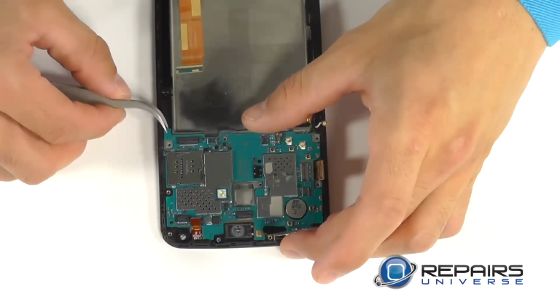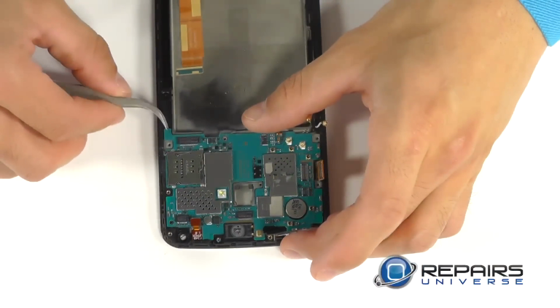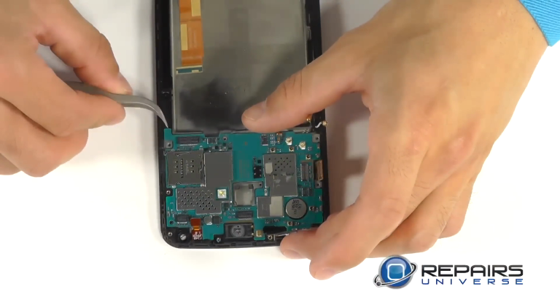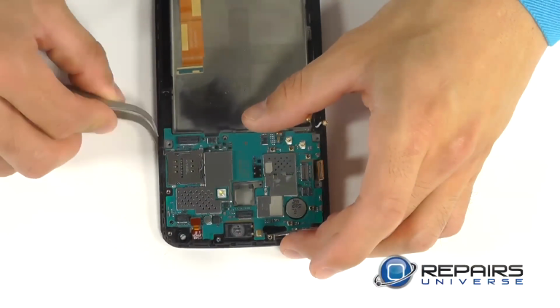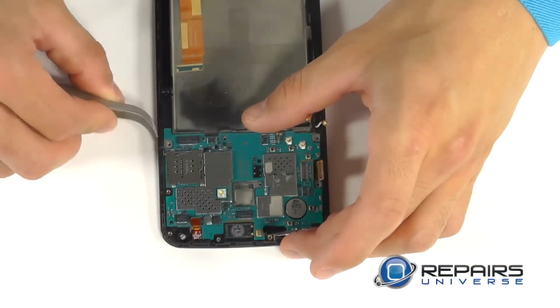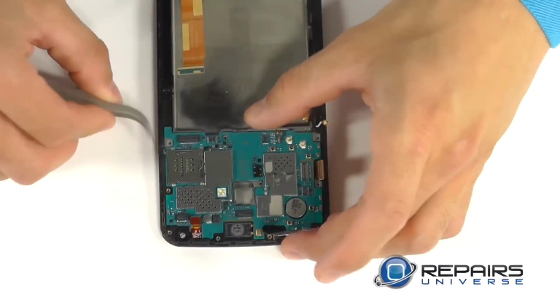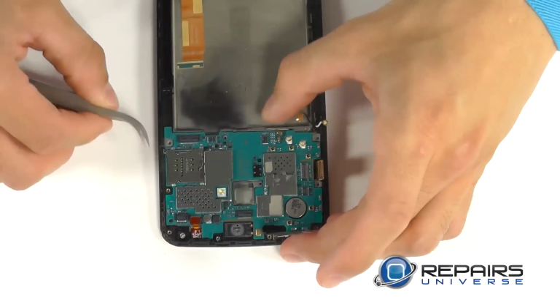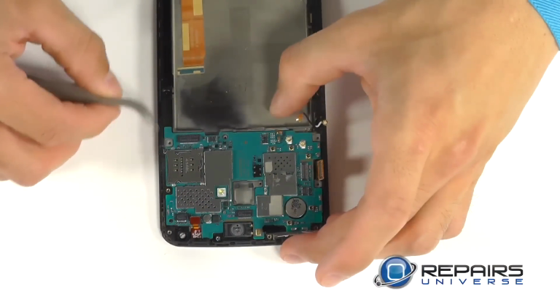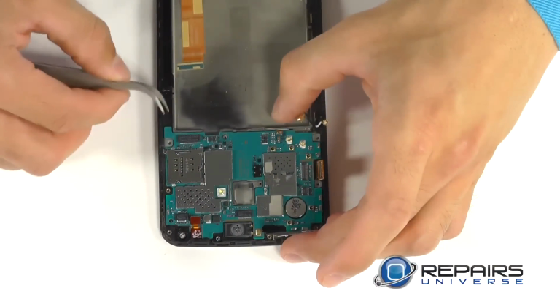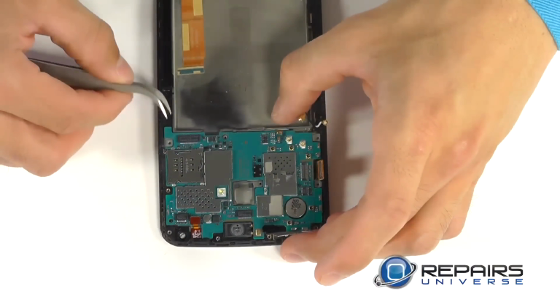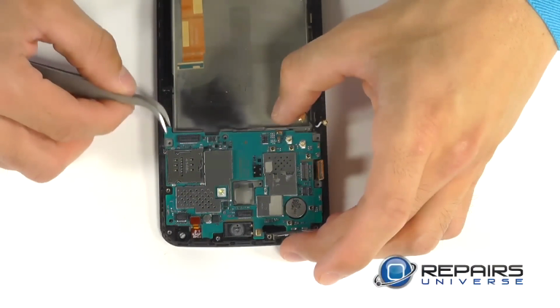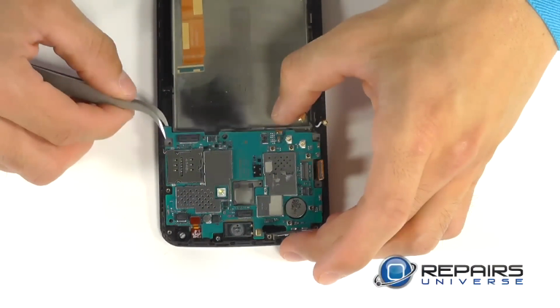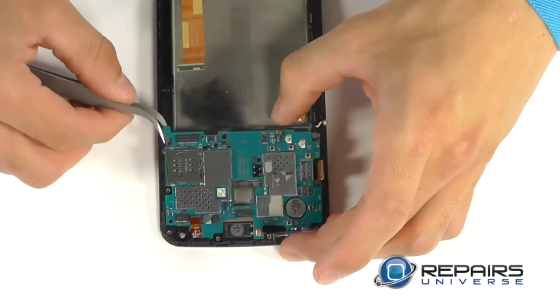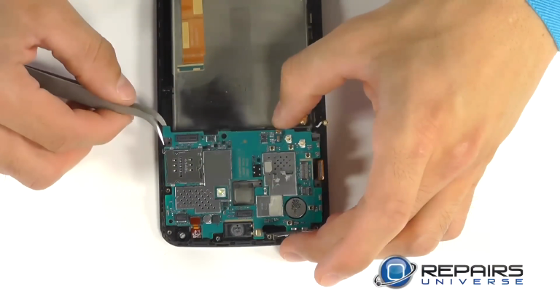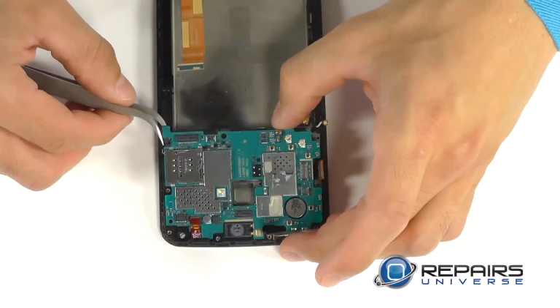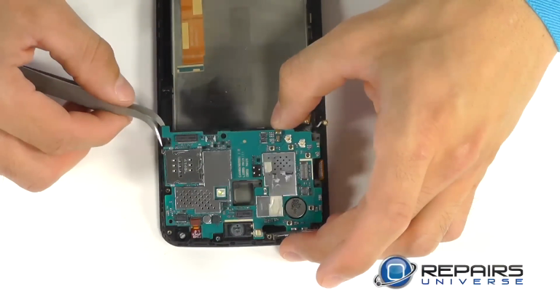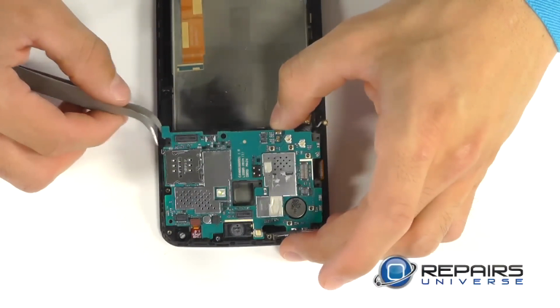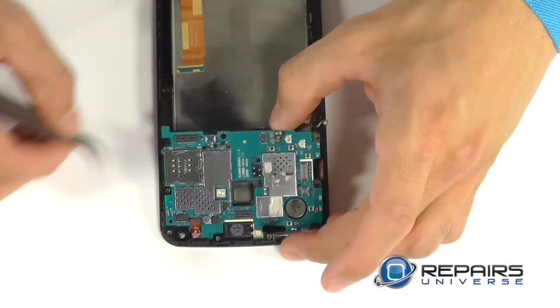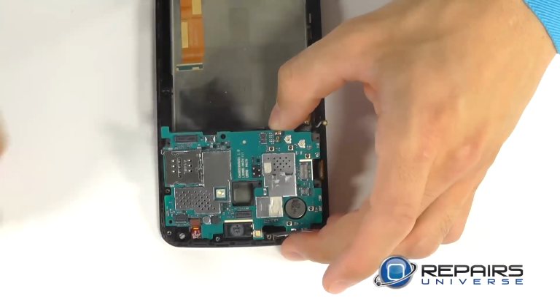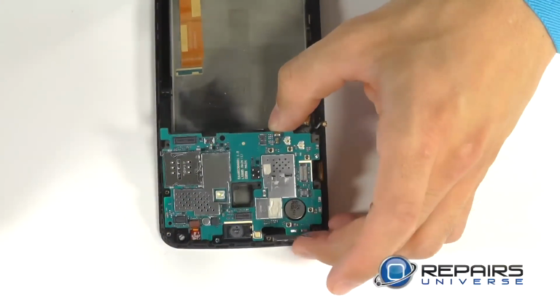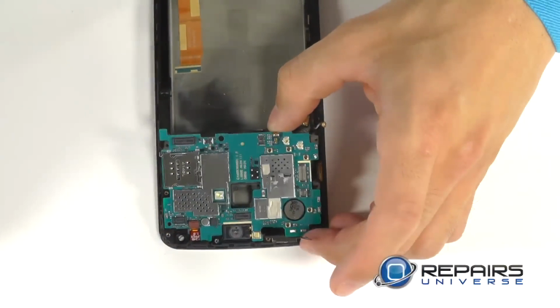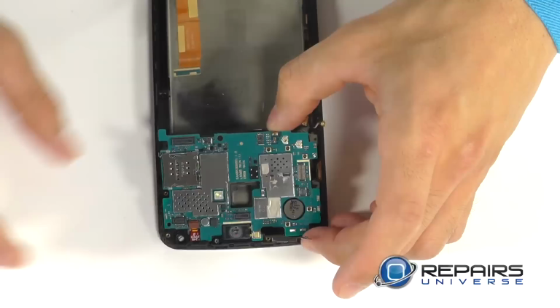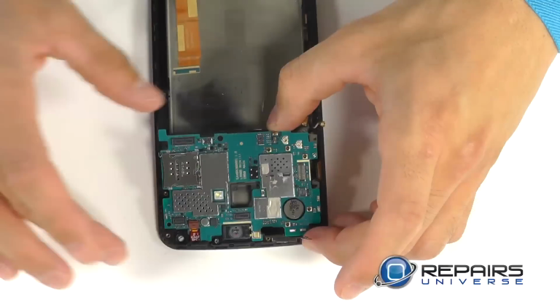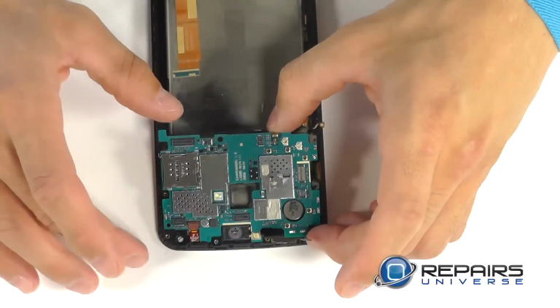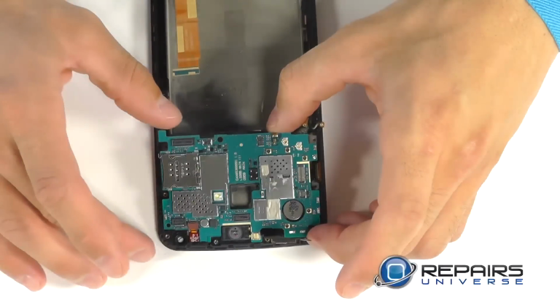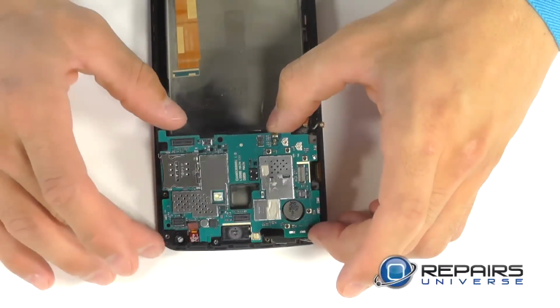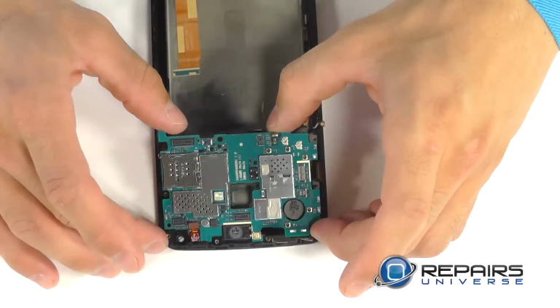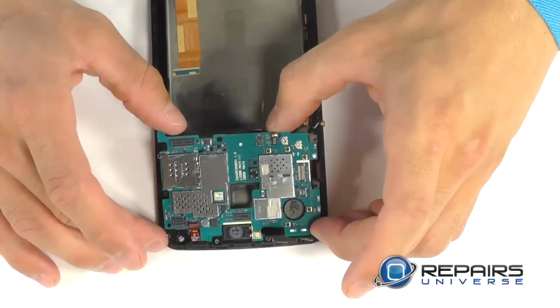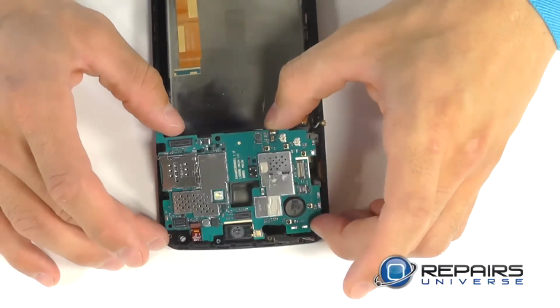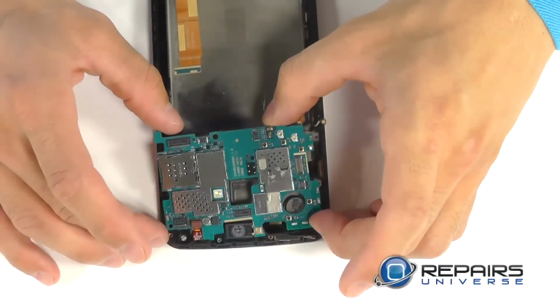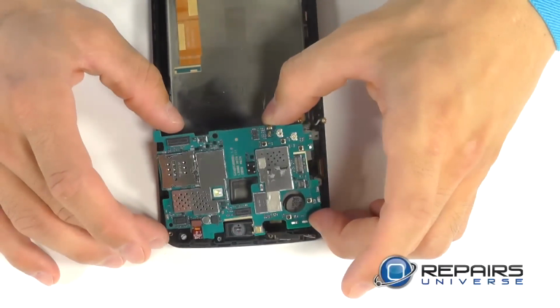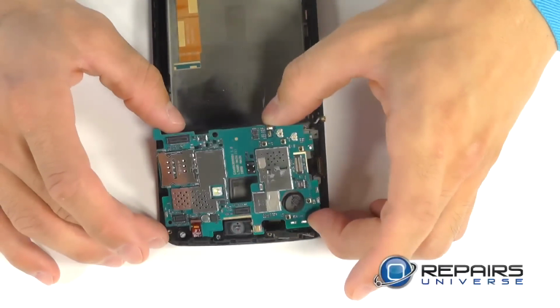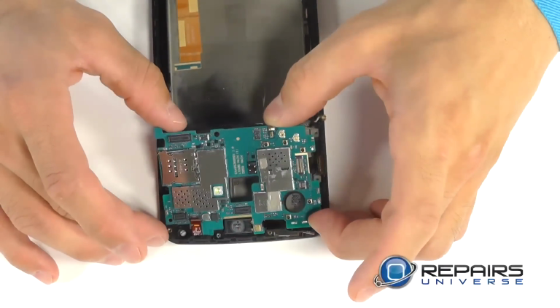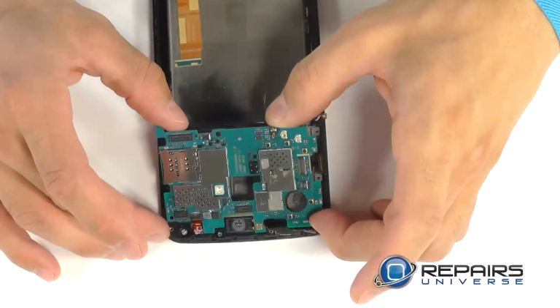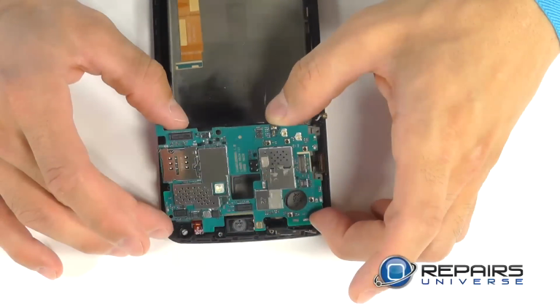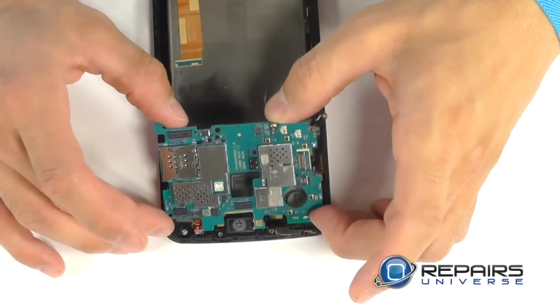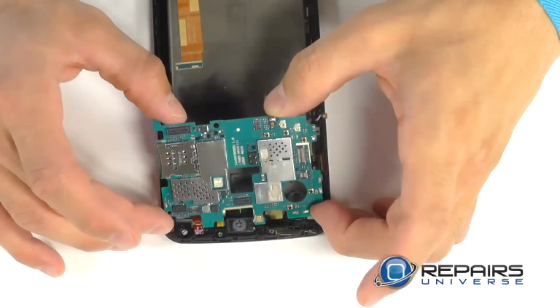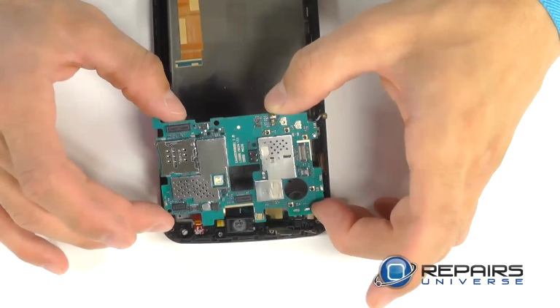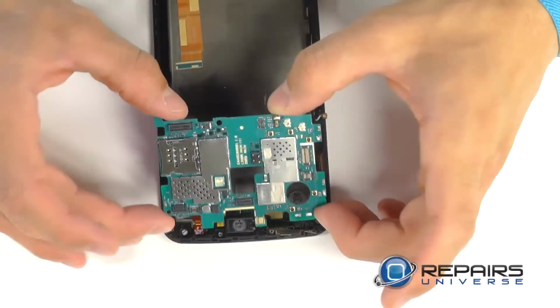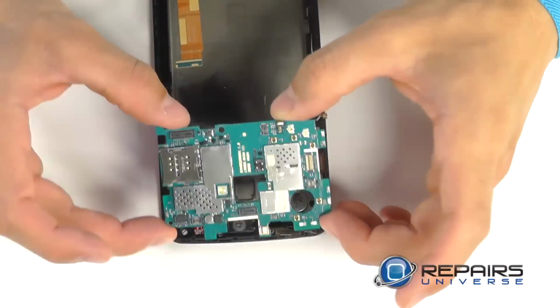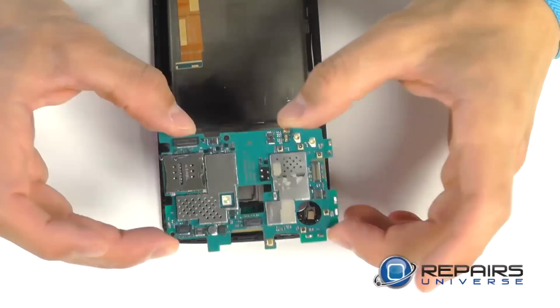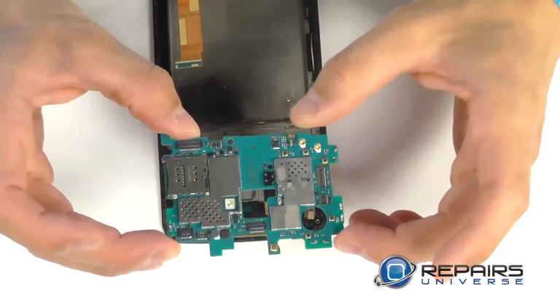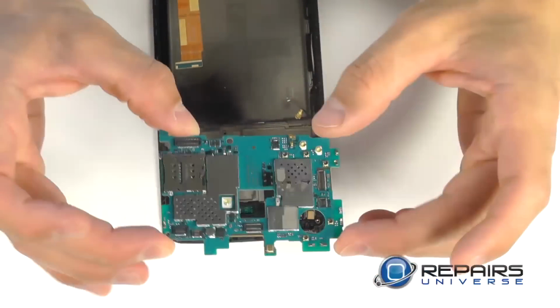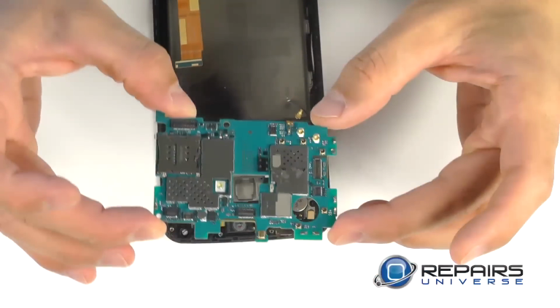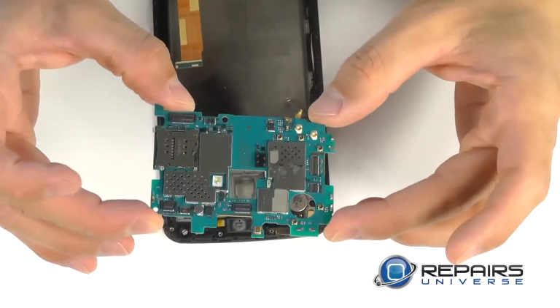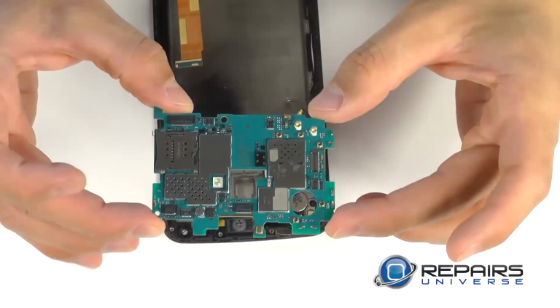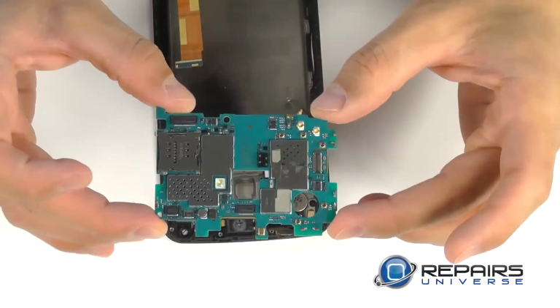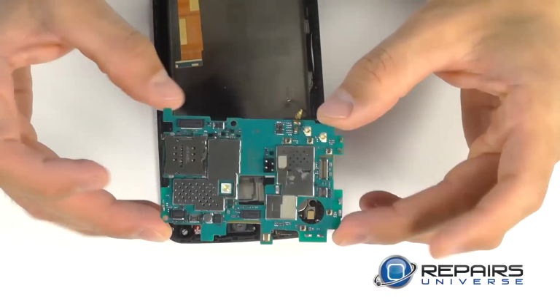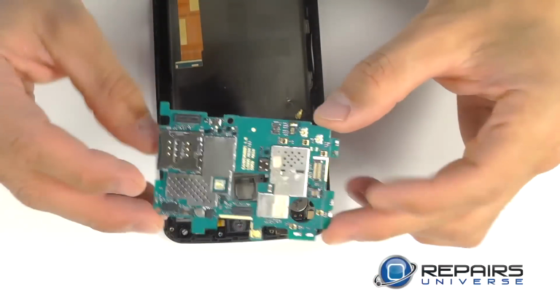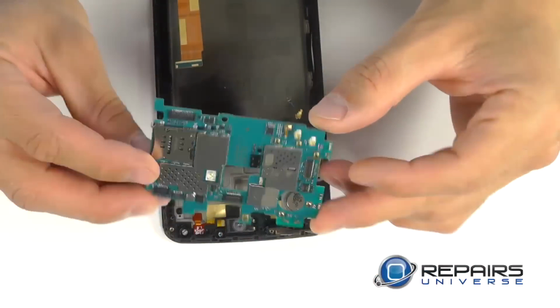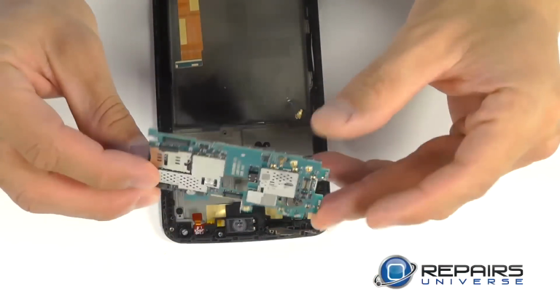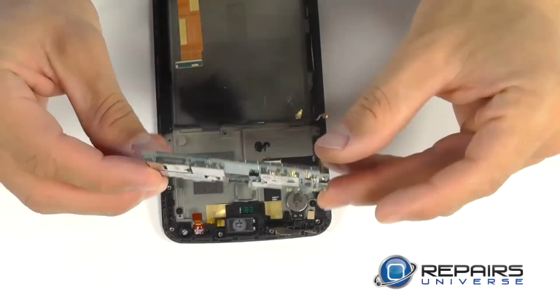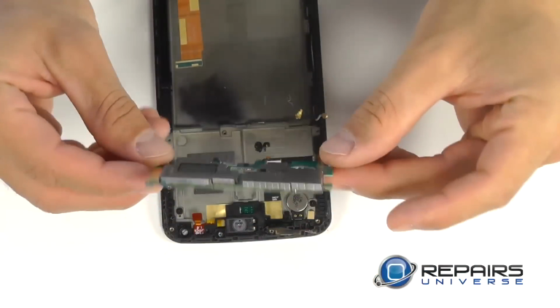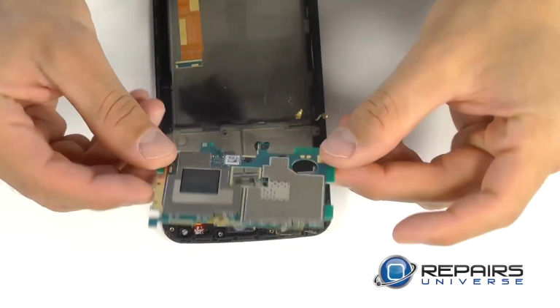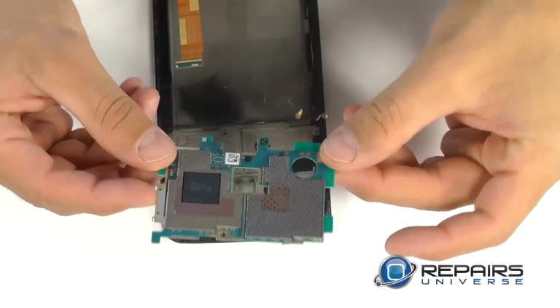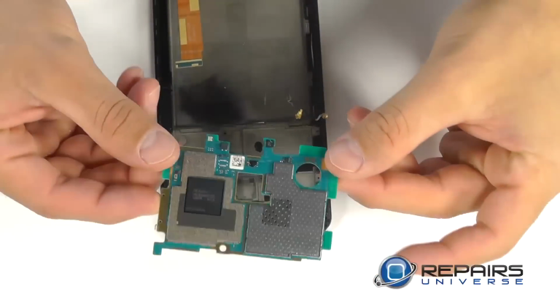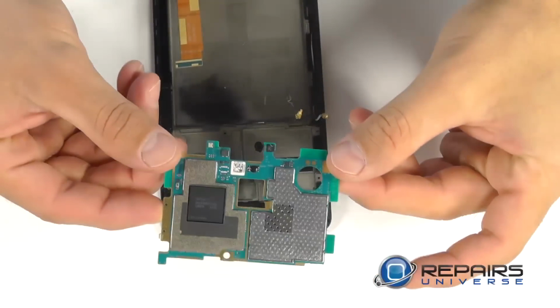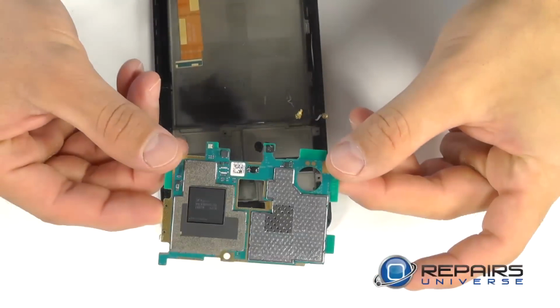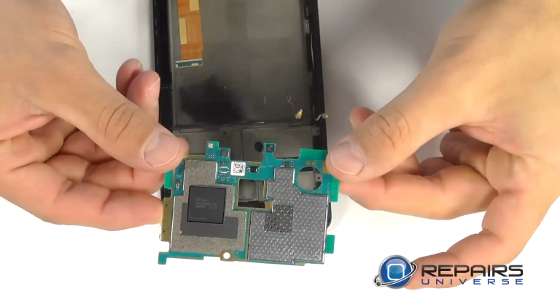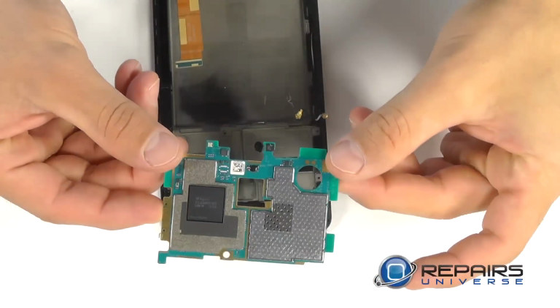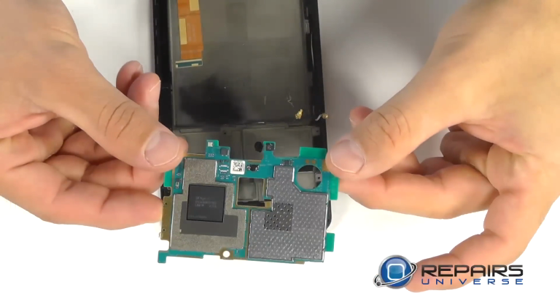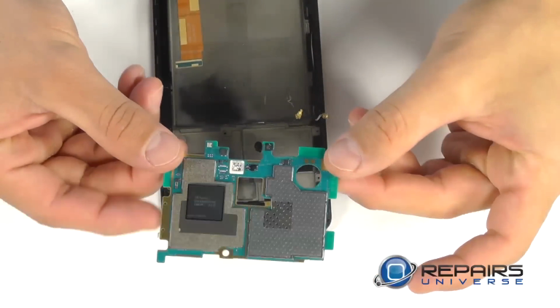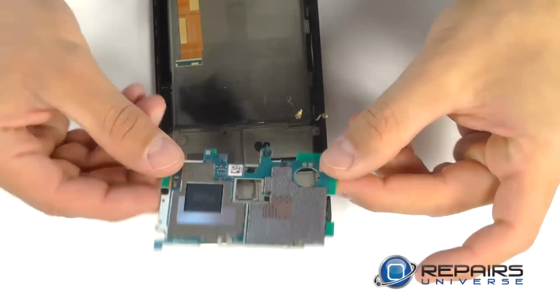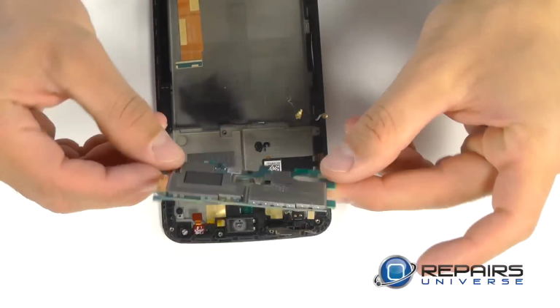Let's go ahead and release our other display assembly connection and then our last connector for our proximity sensor in the top corner. We can now carefully lift the motherboard out of the phone, being careful not to snag it on any of our ribbon cables on the way out.